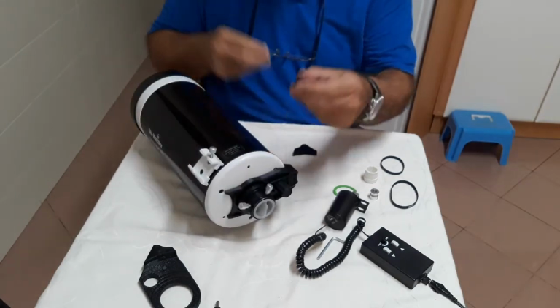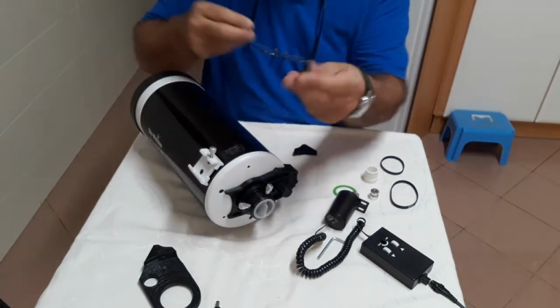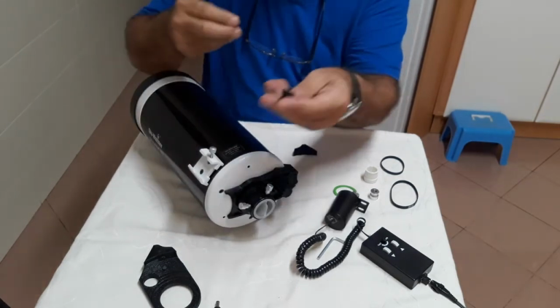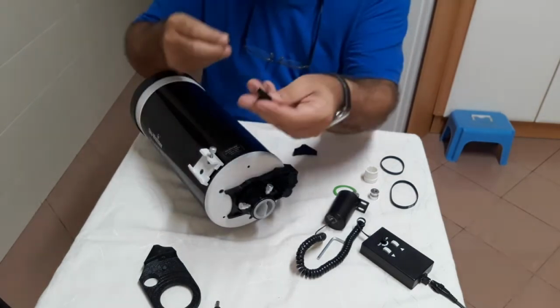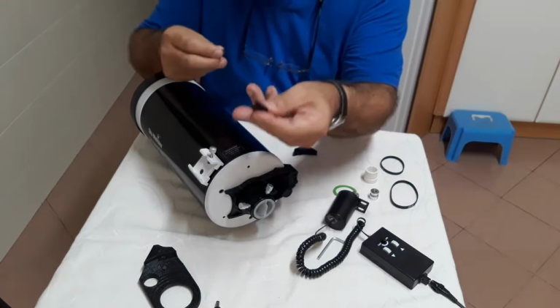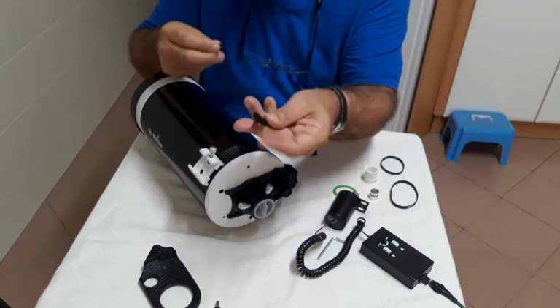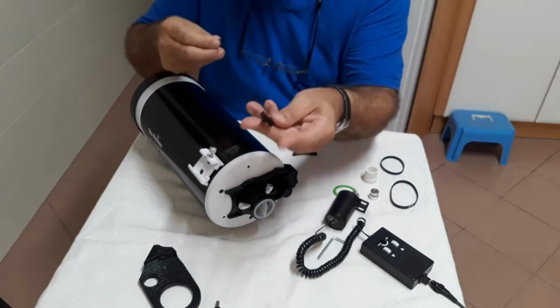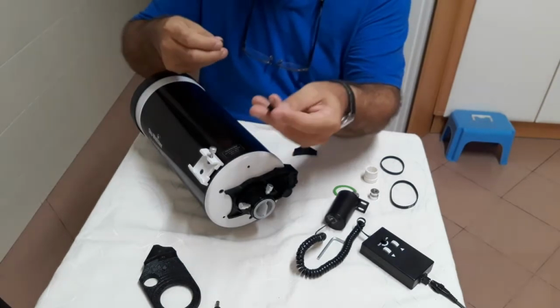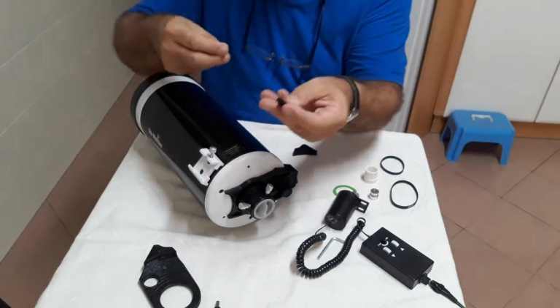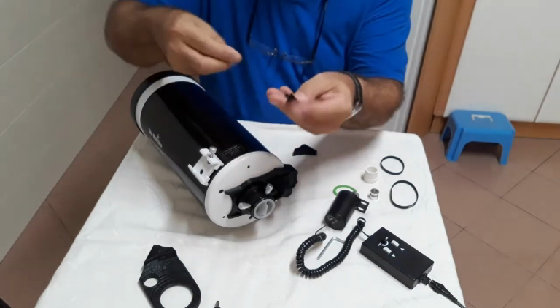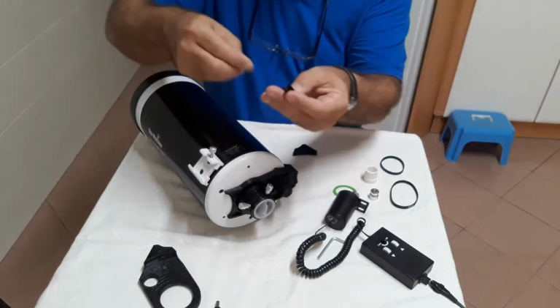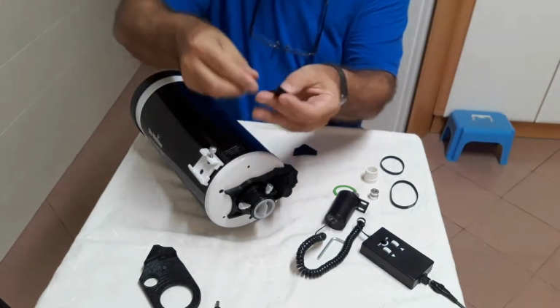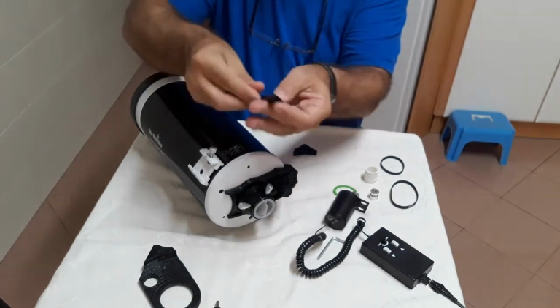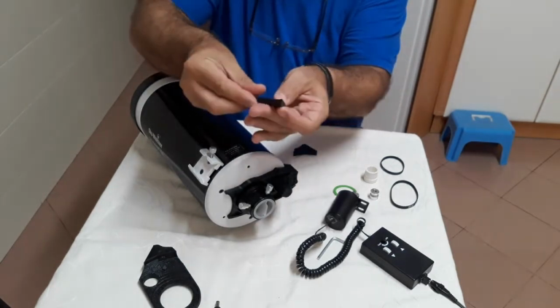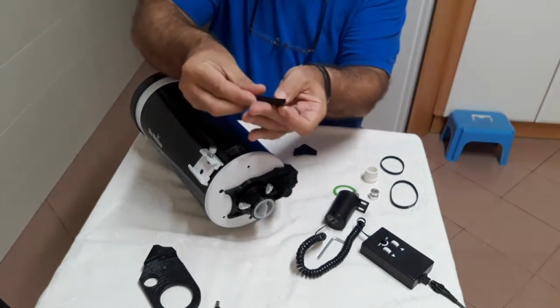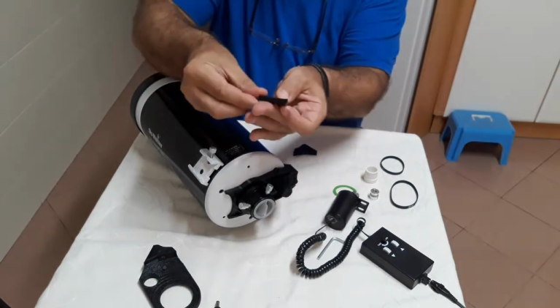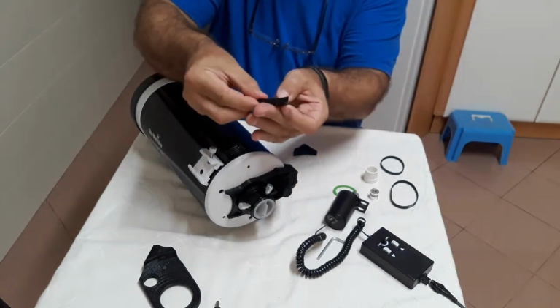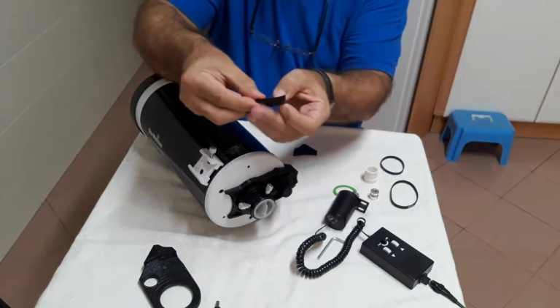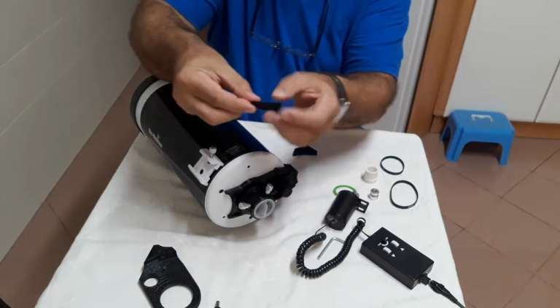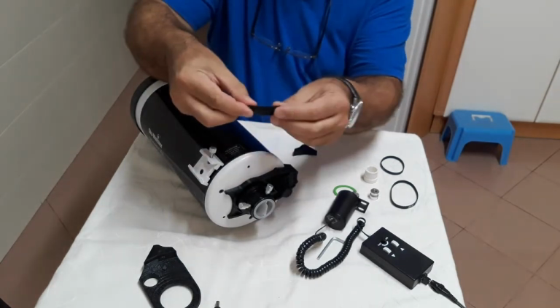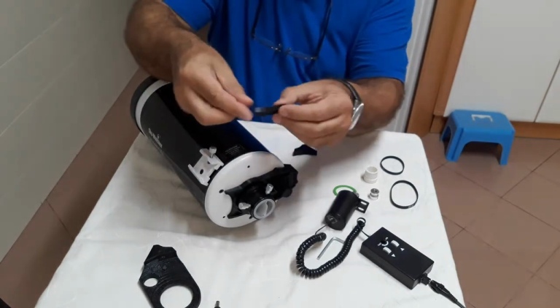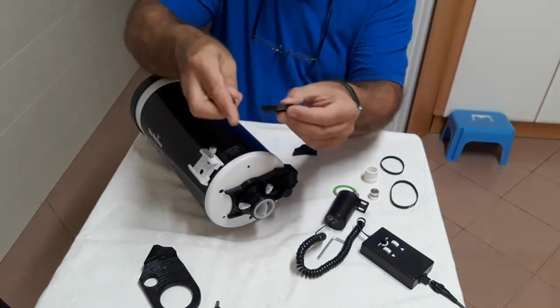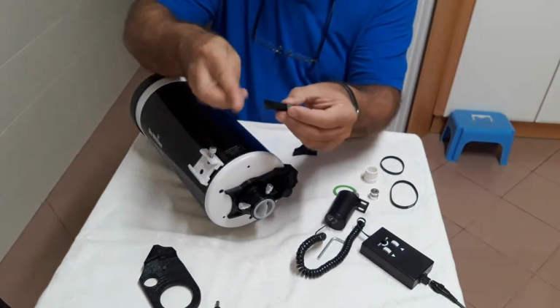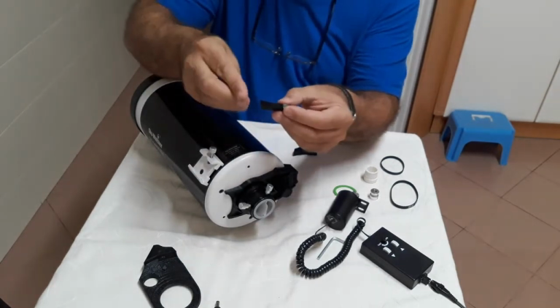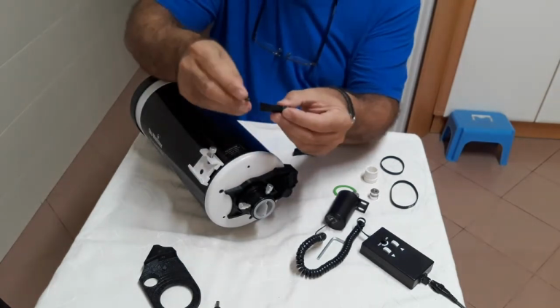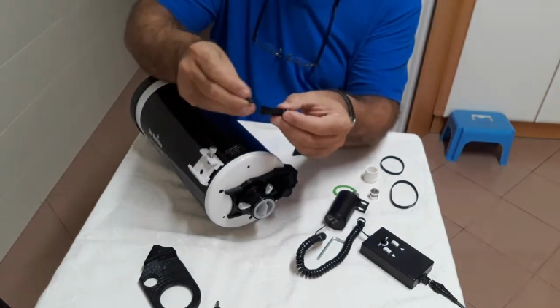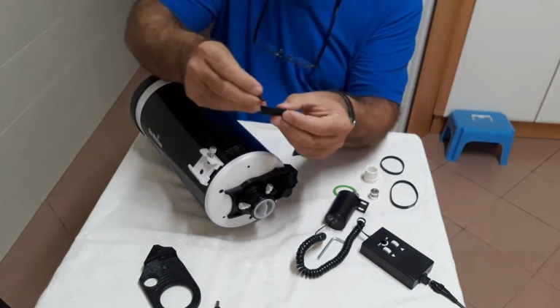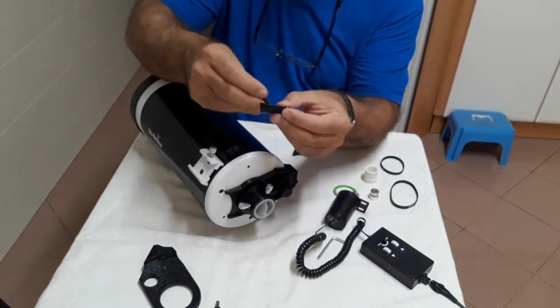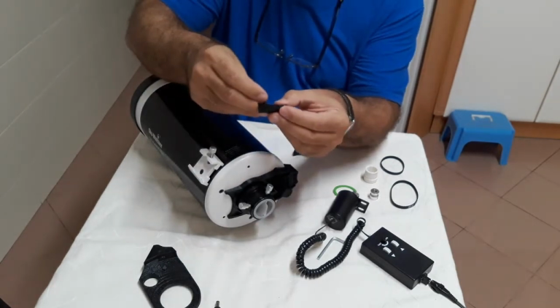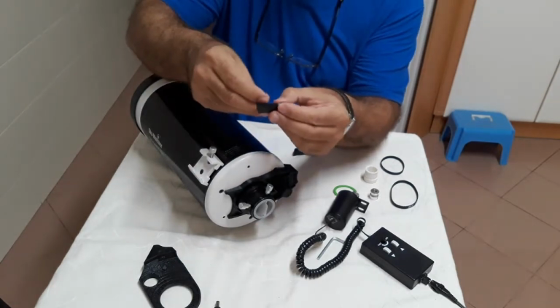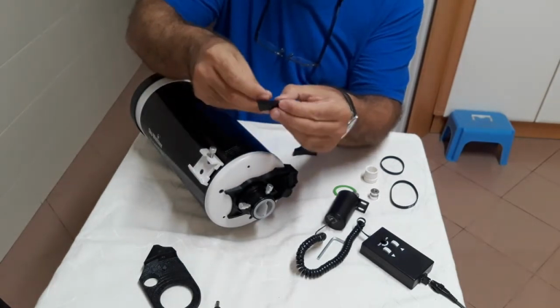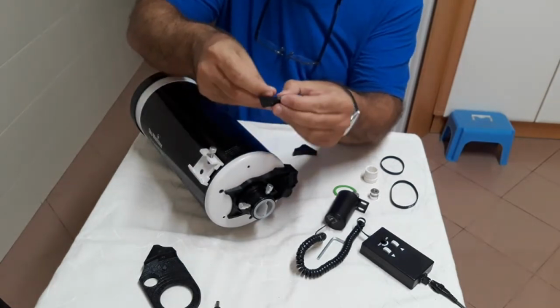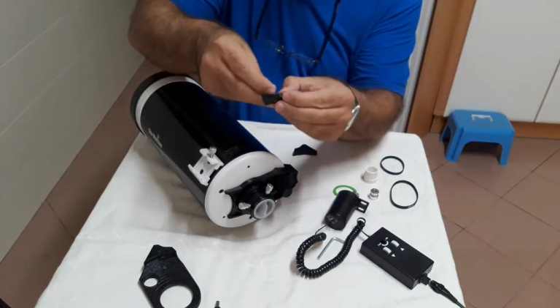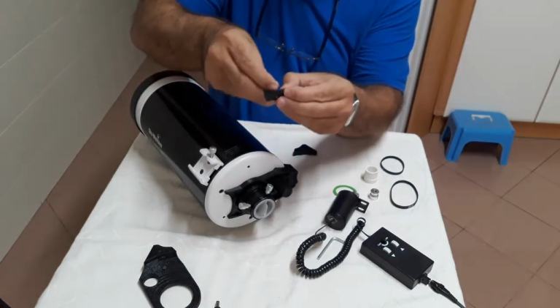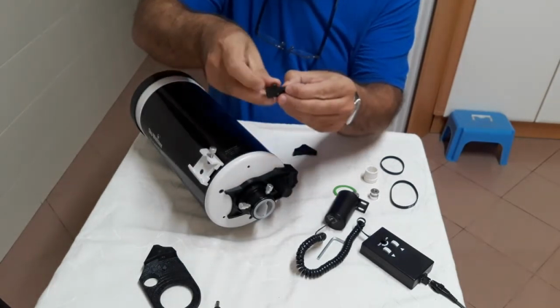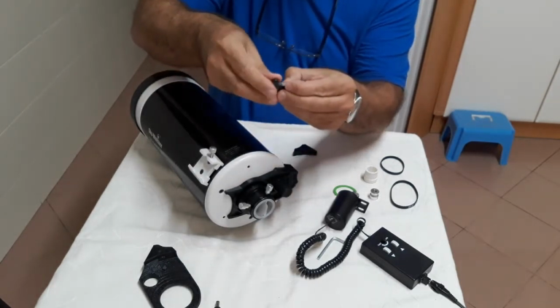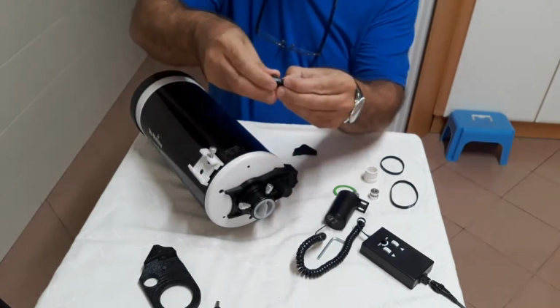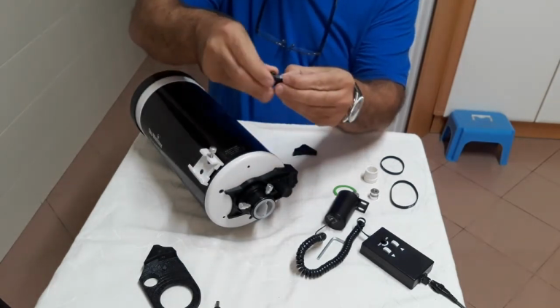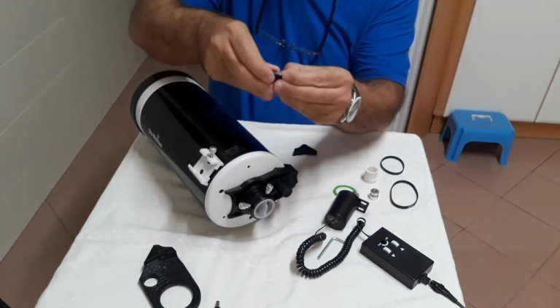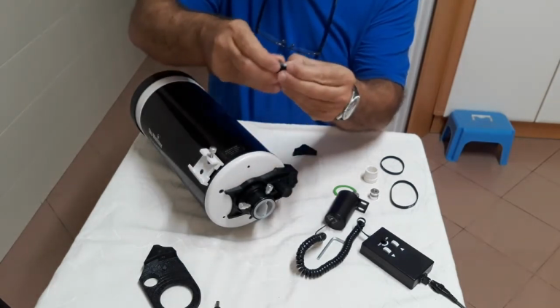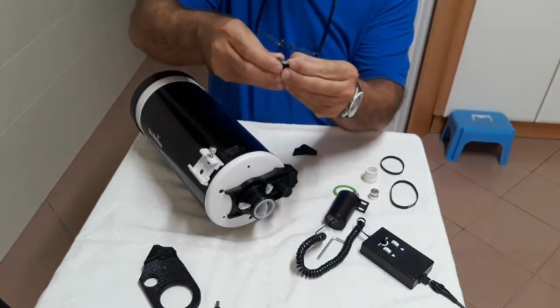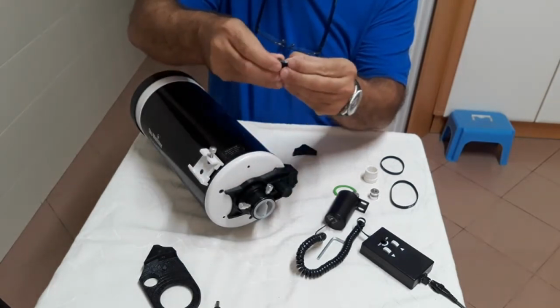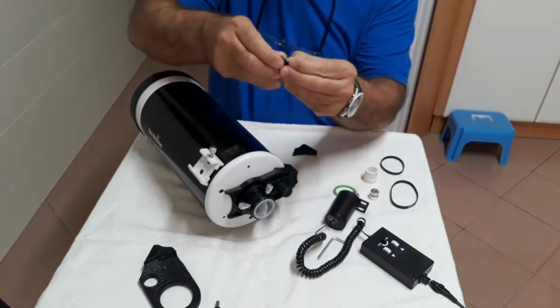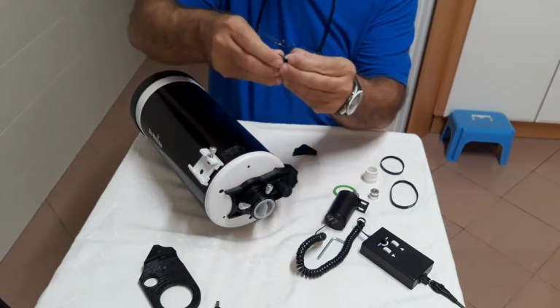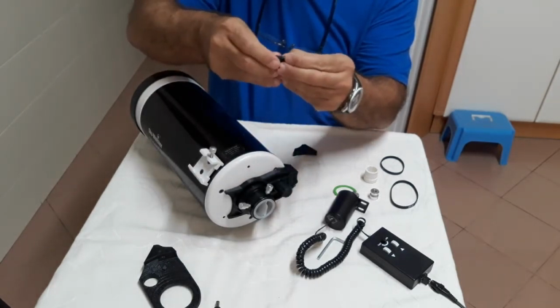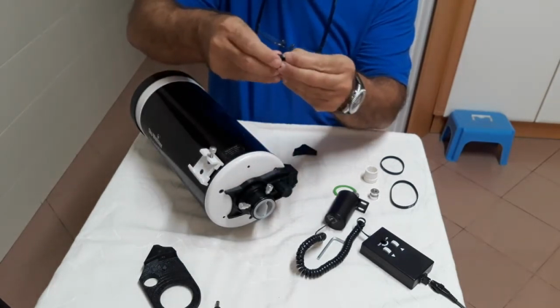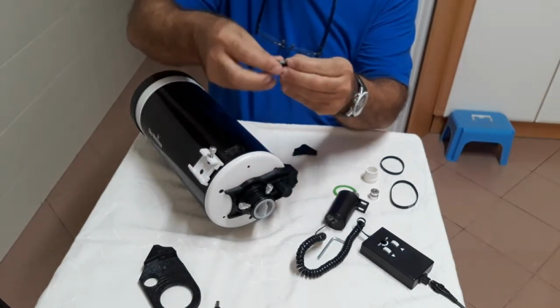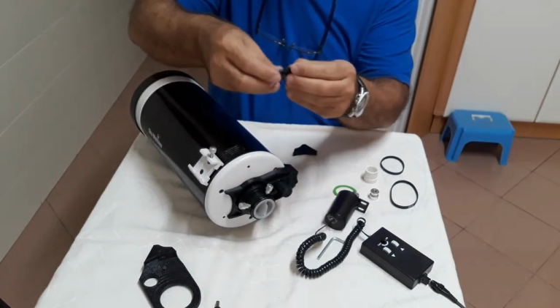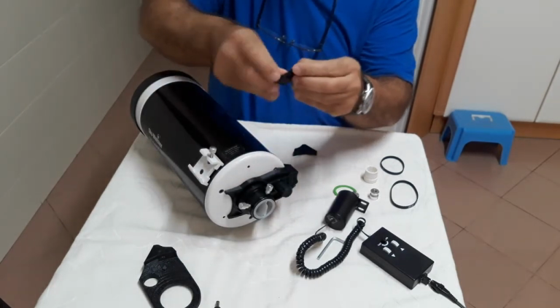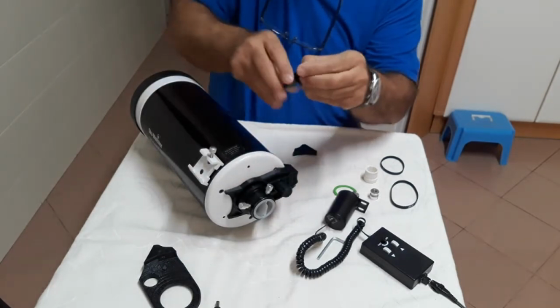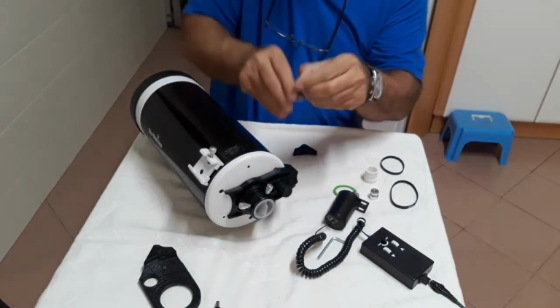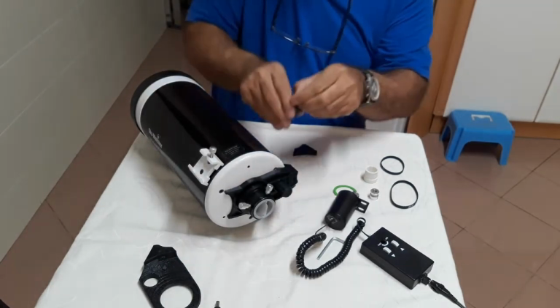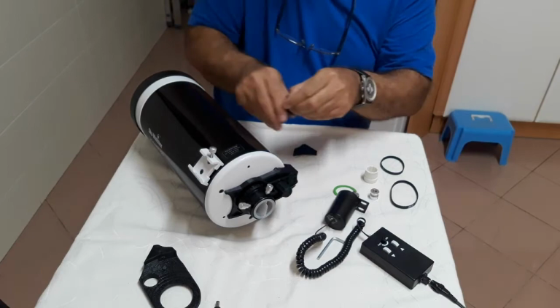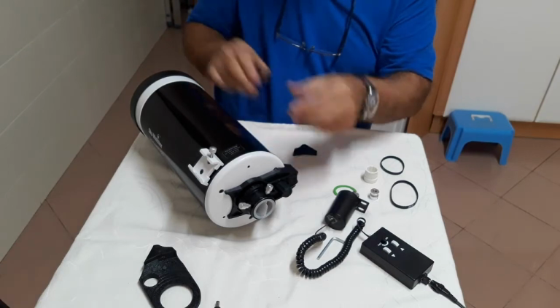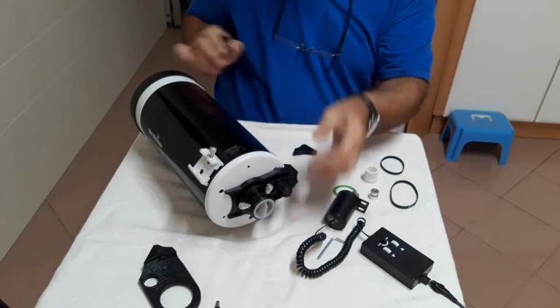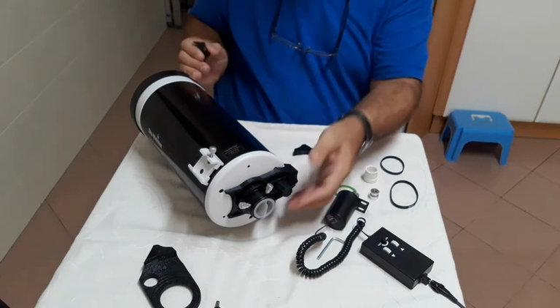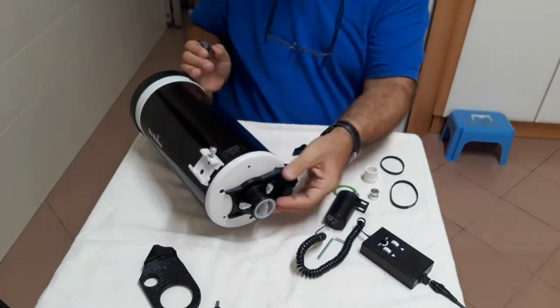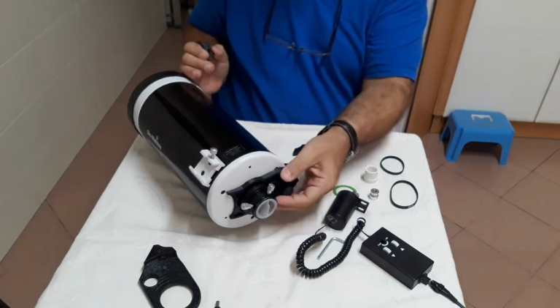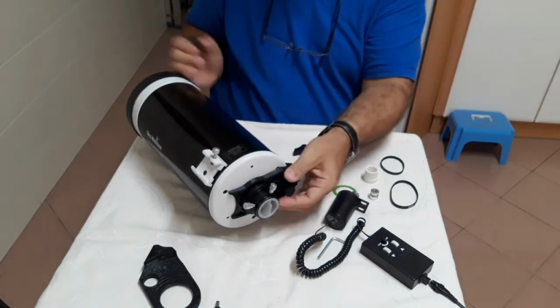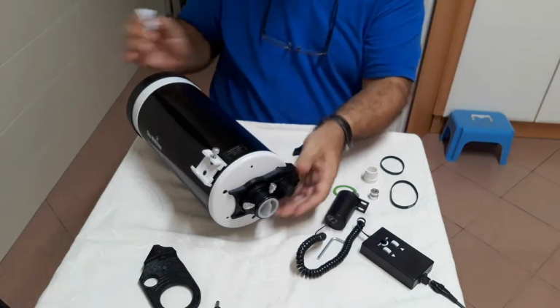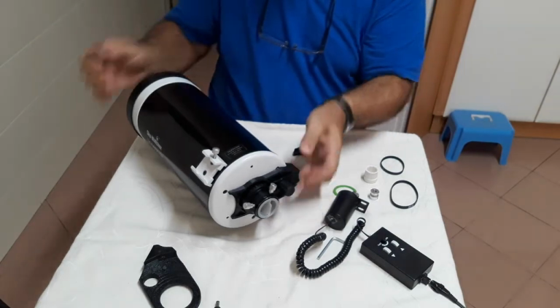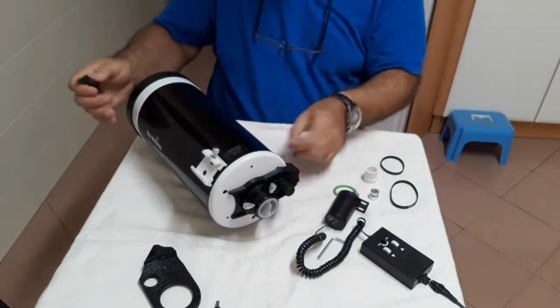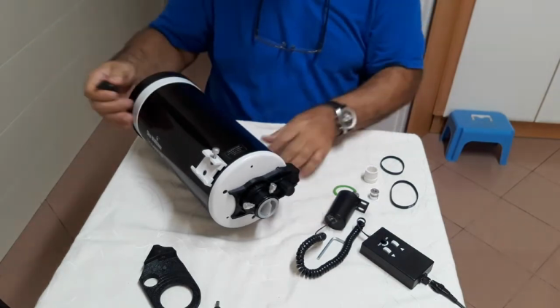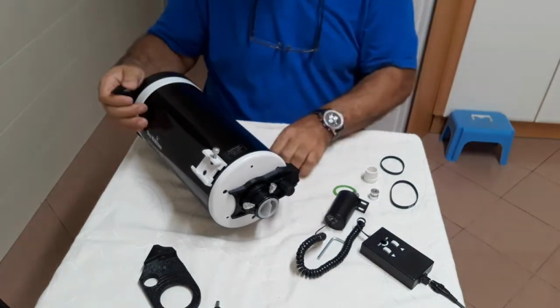The locker is now independent from the motor and holds the adapter against the back end during use. As stated before, this may not occur on all telescopes.